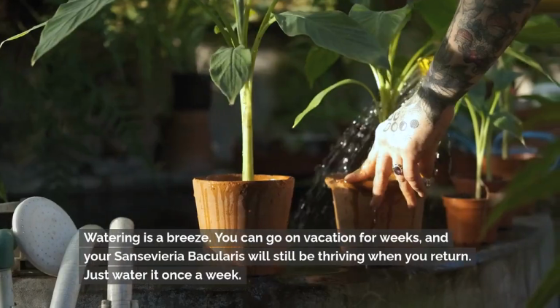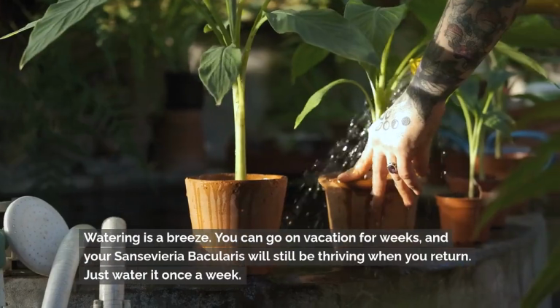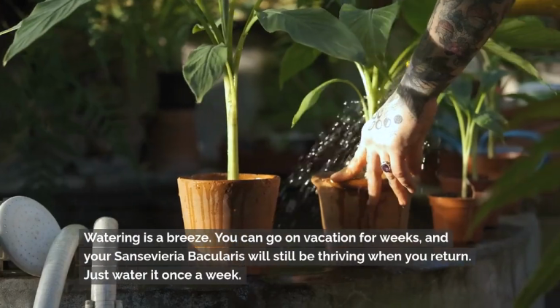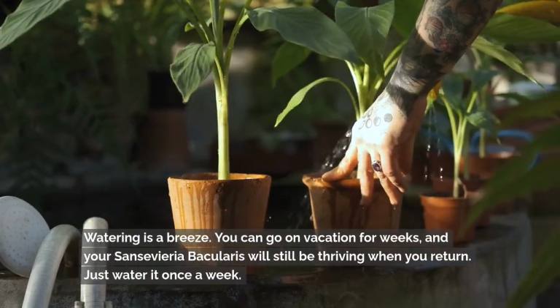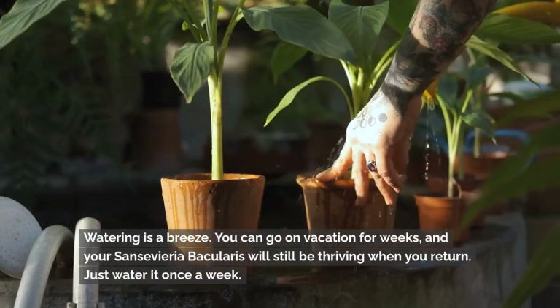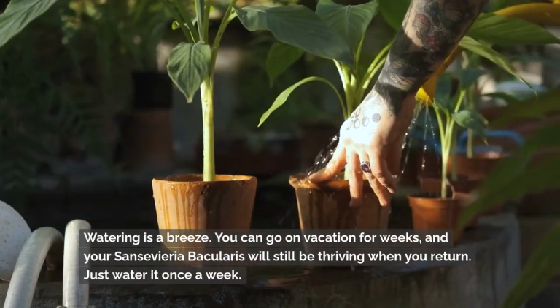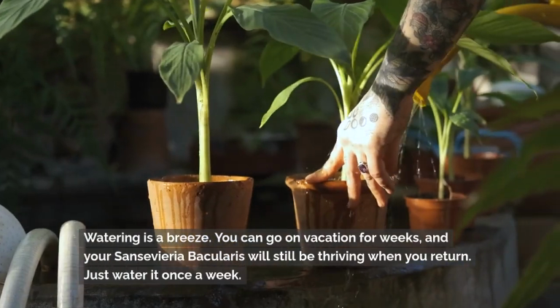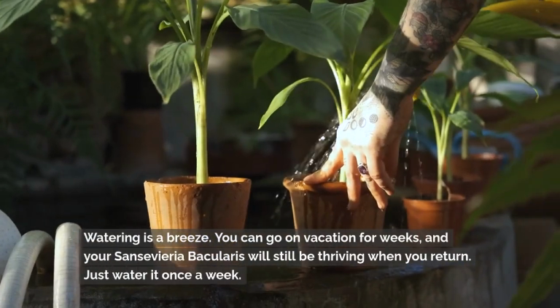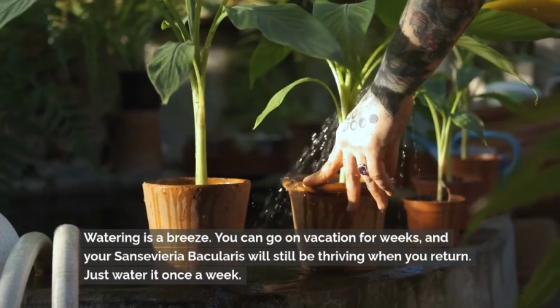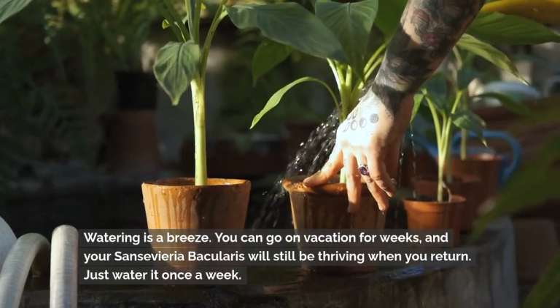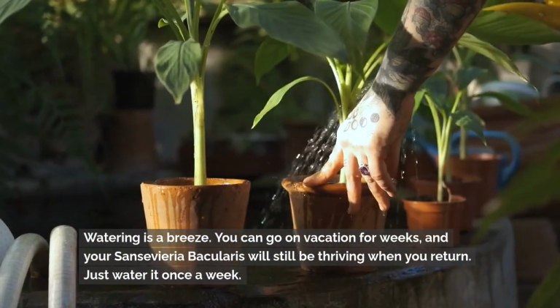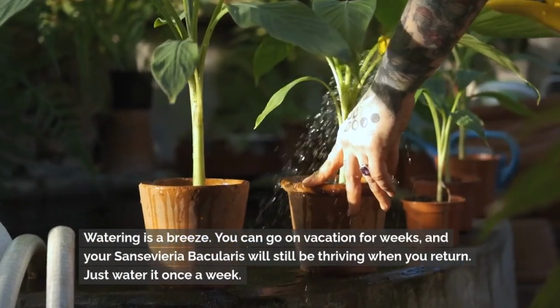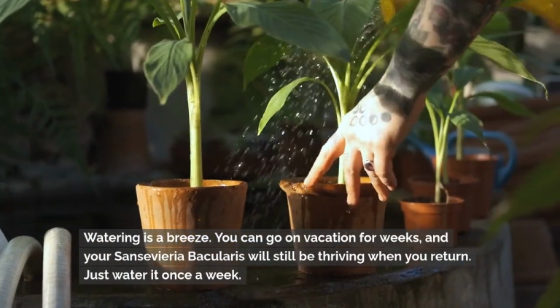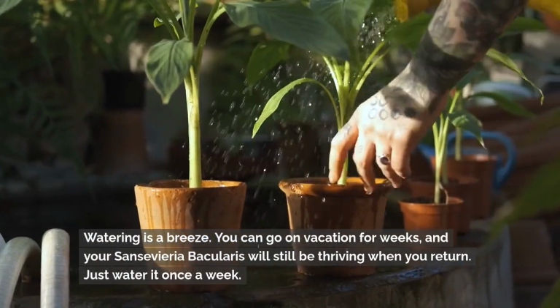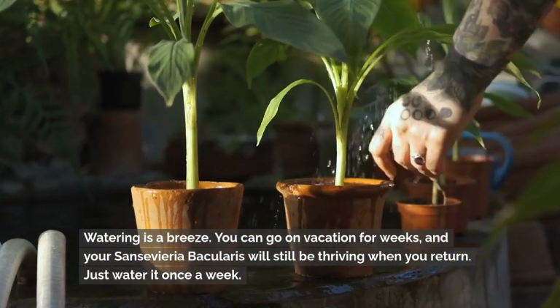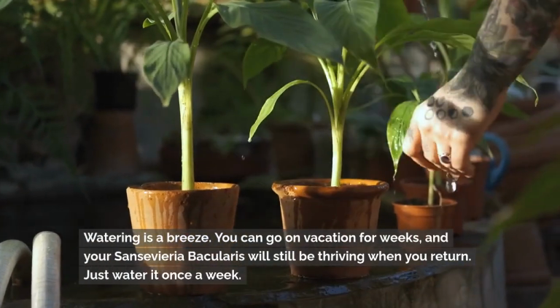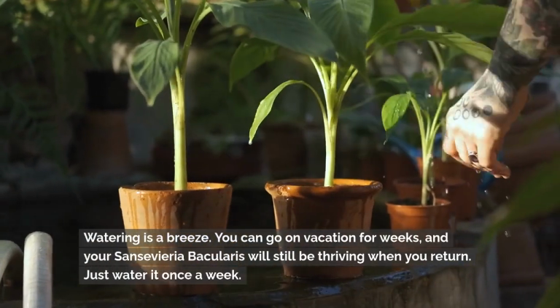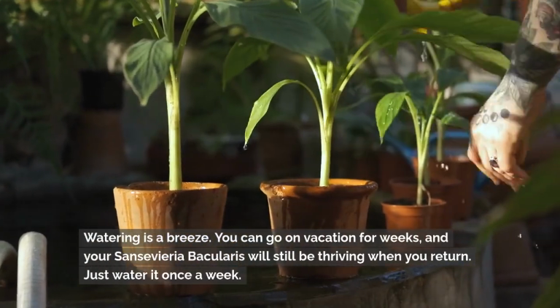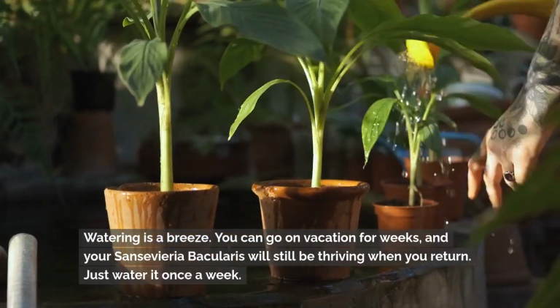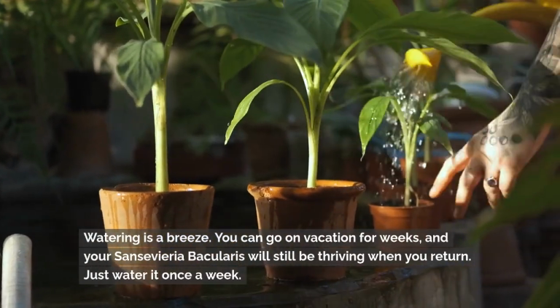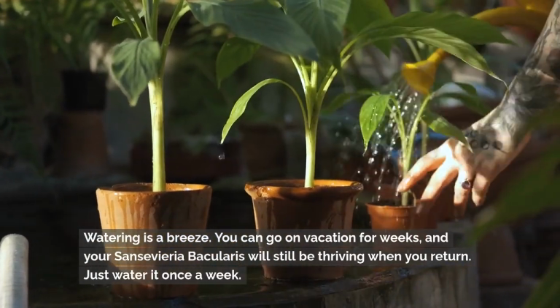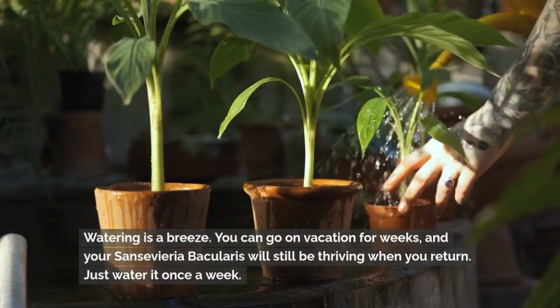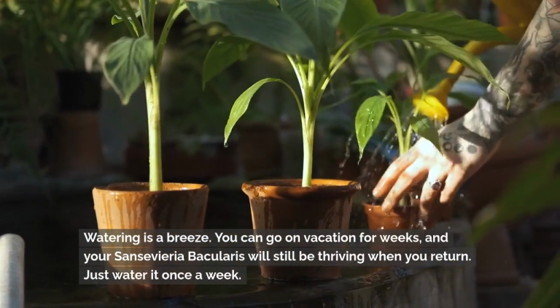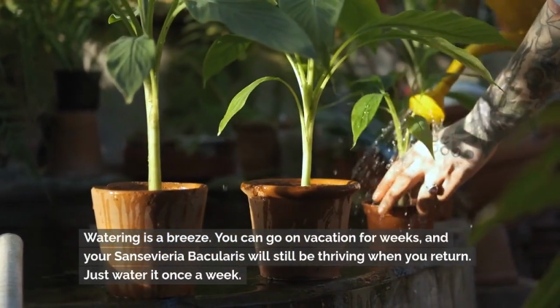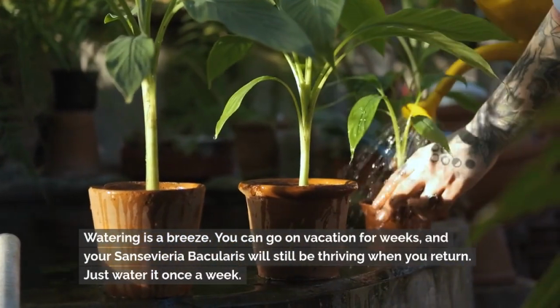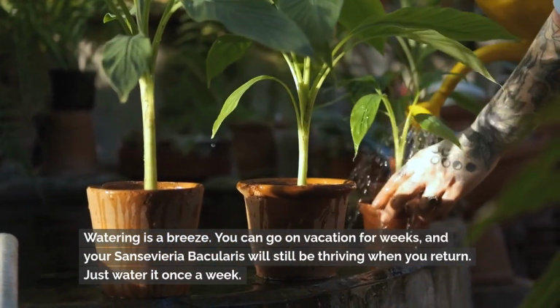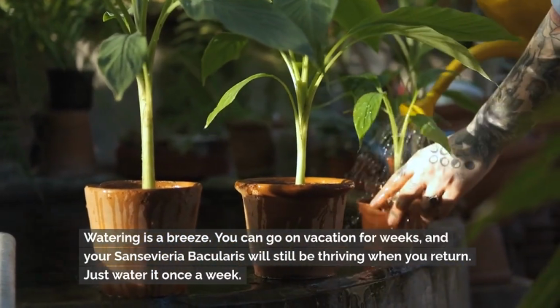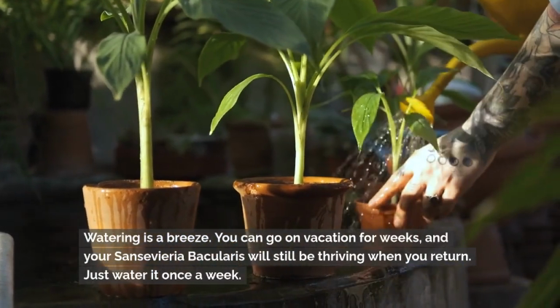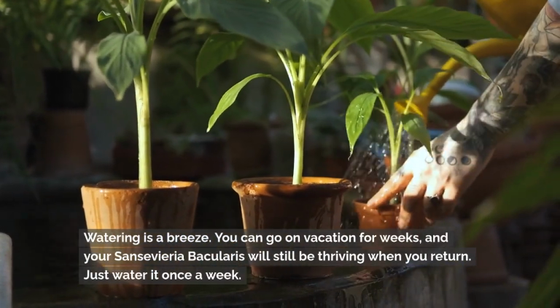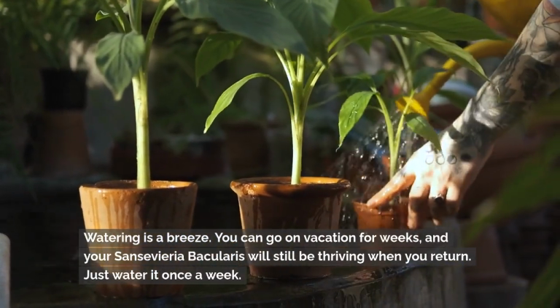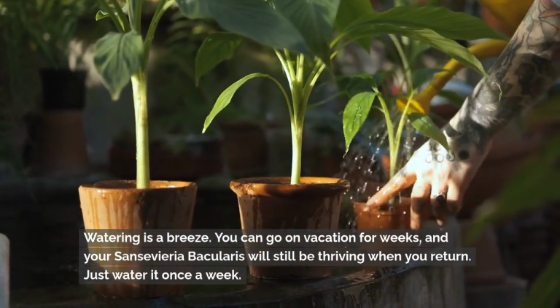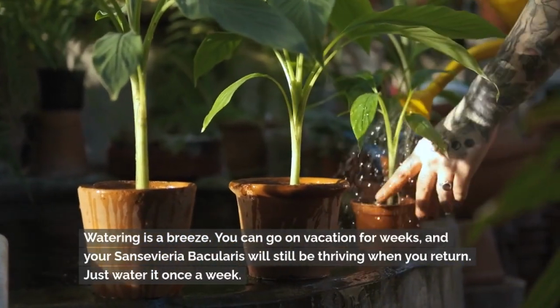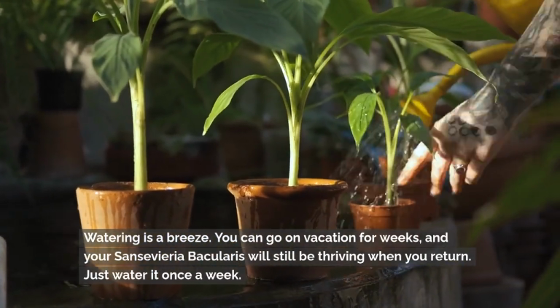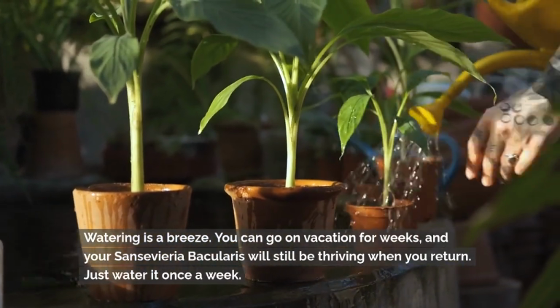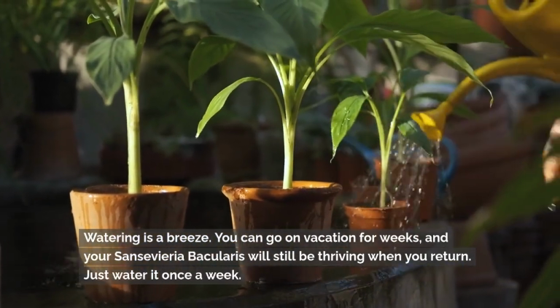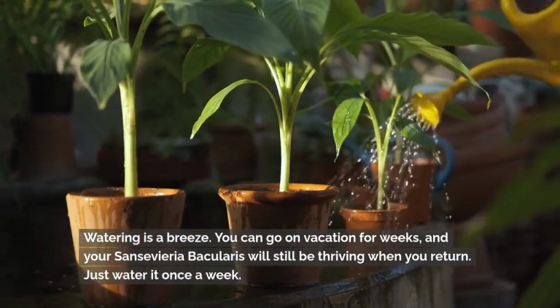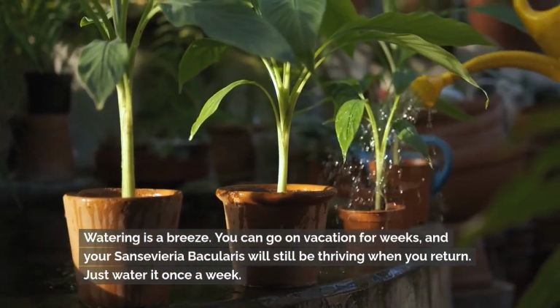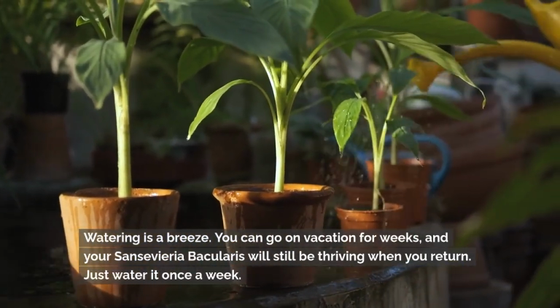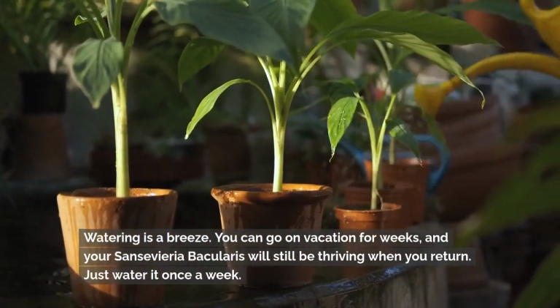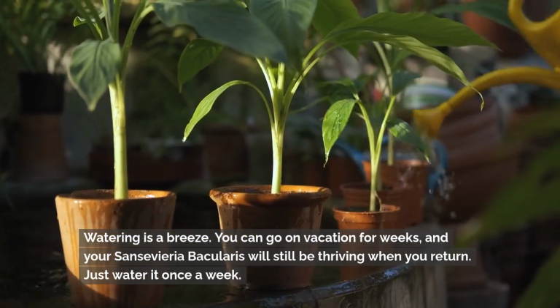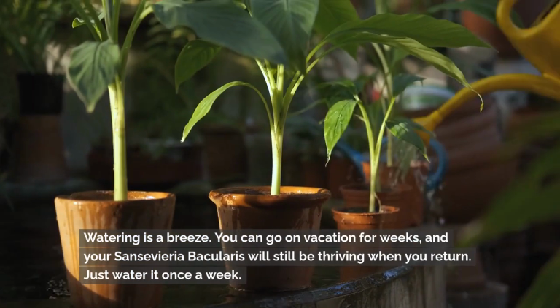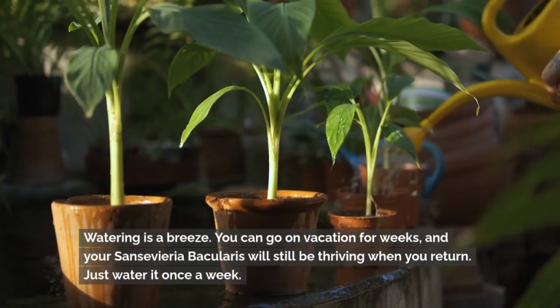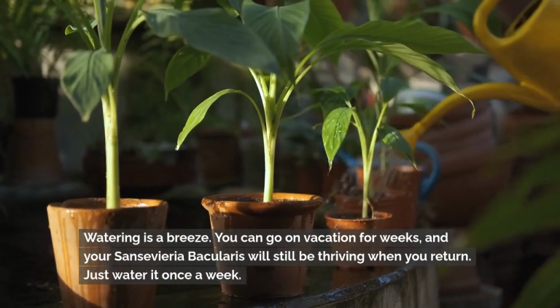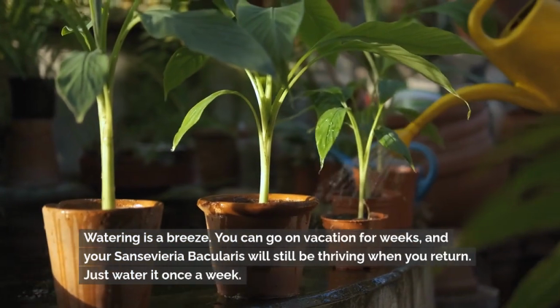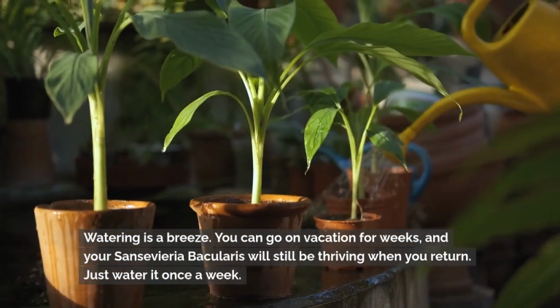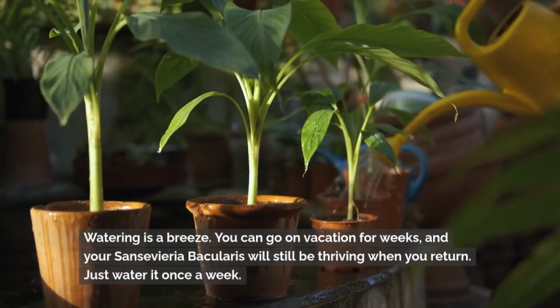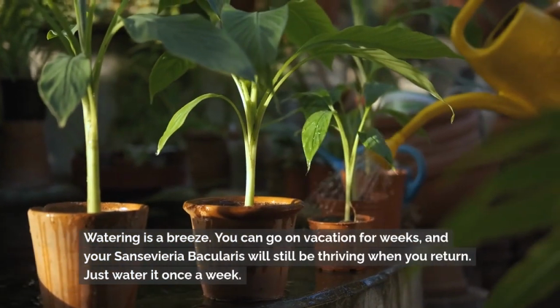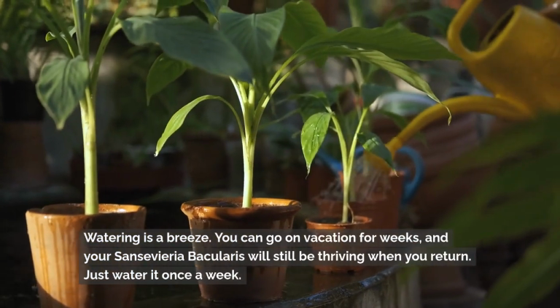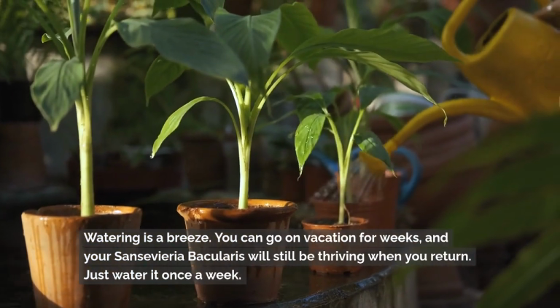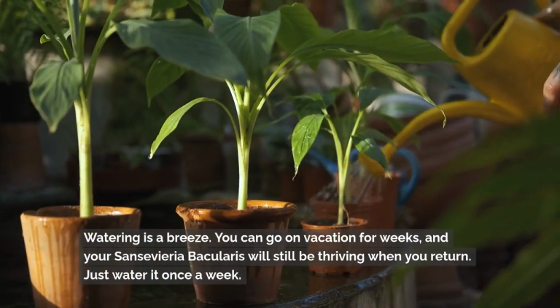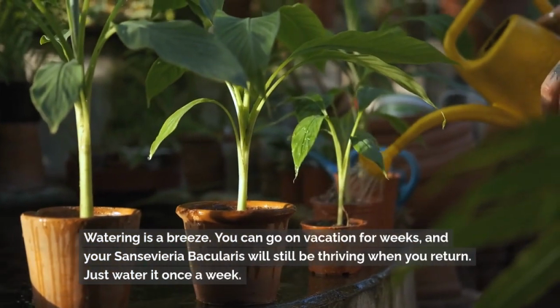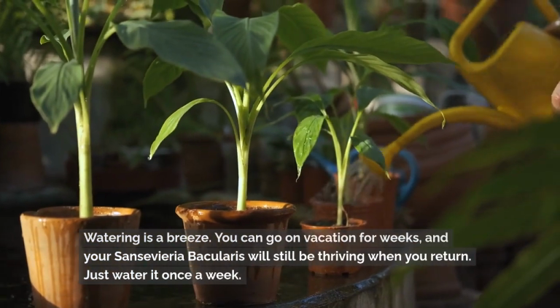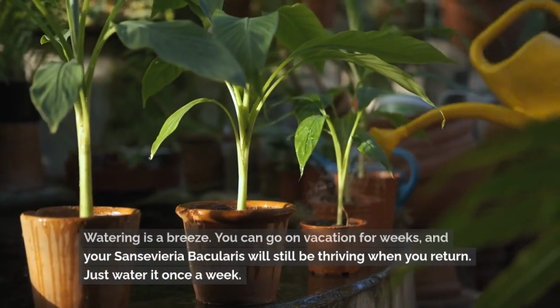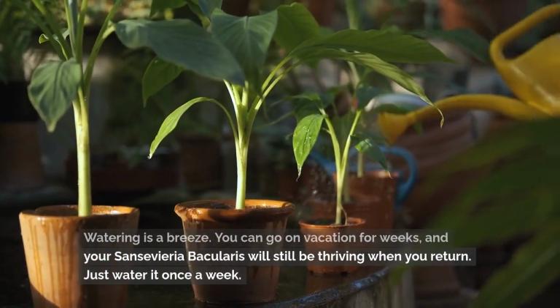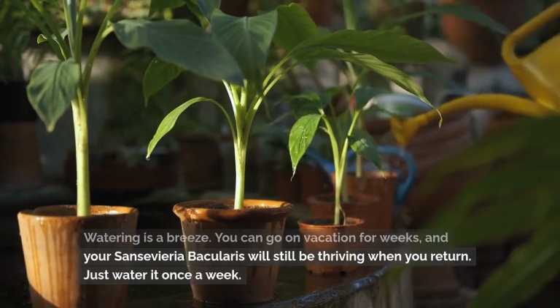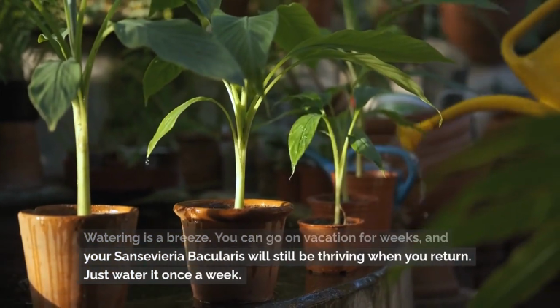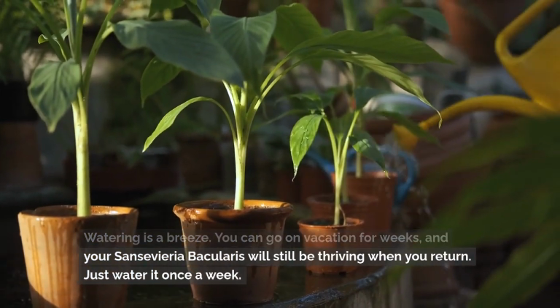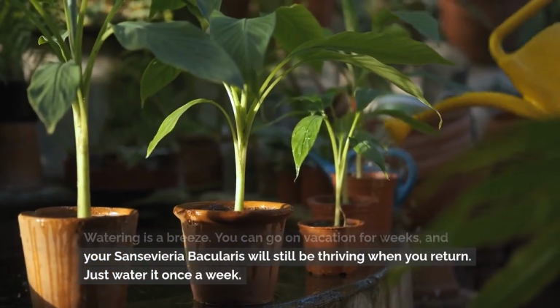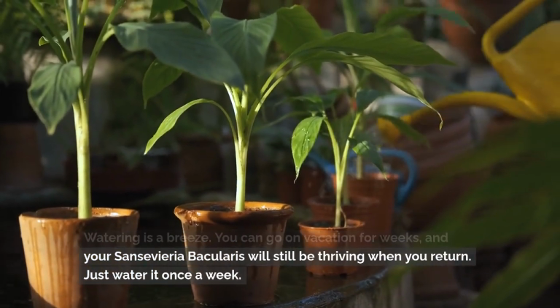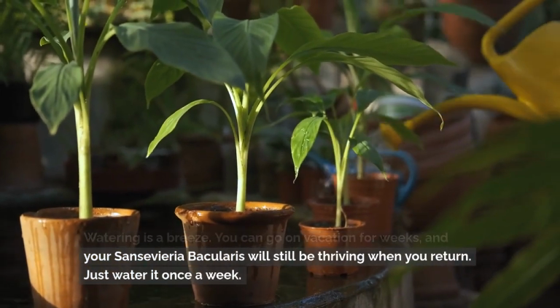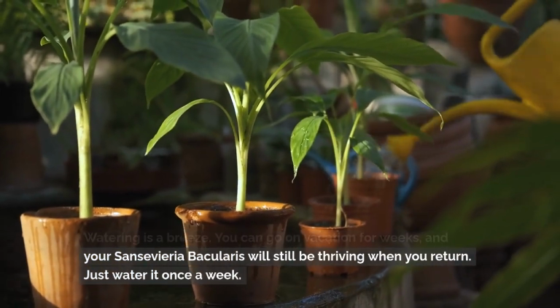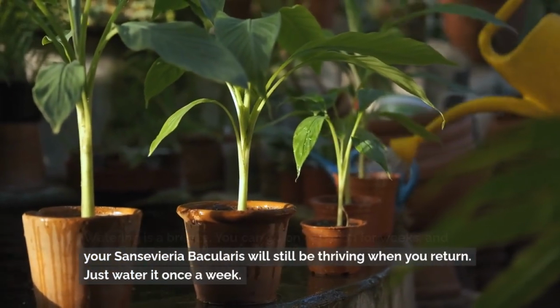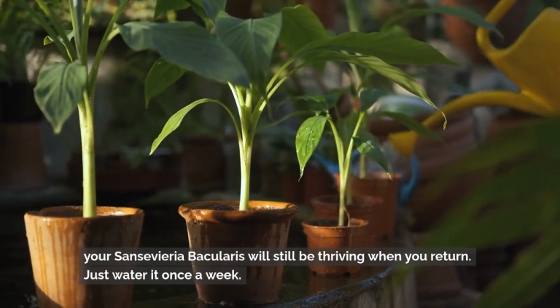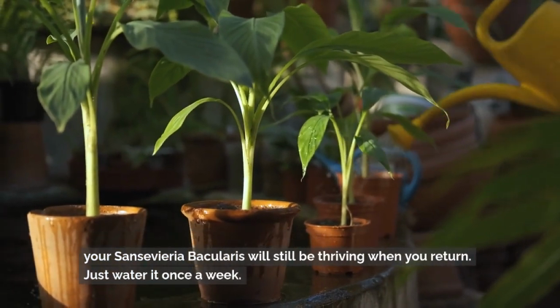Watering is a breeze. You can go on vacation for weeks, and your Sansevieria bacularis will still be thriving when you return.